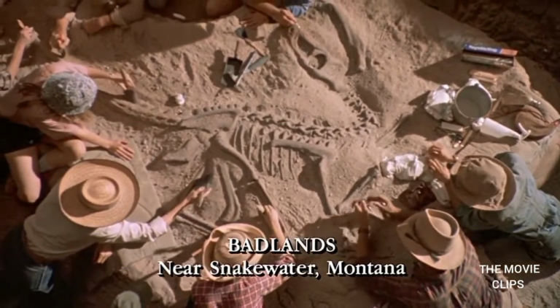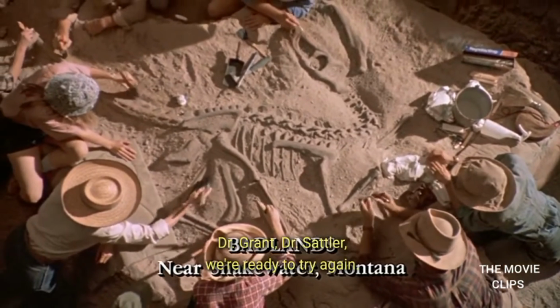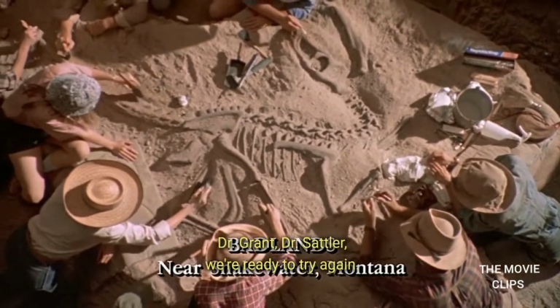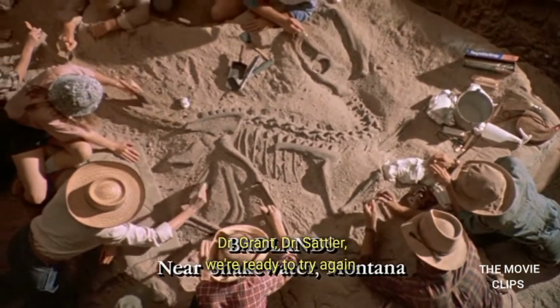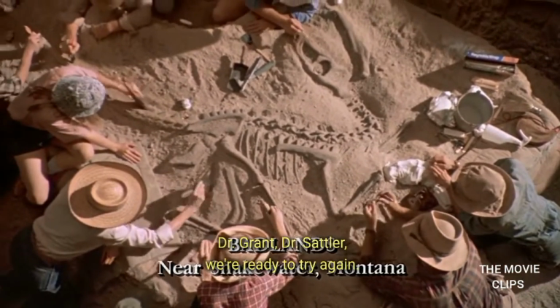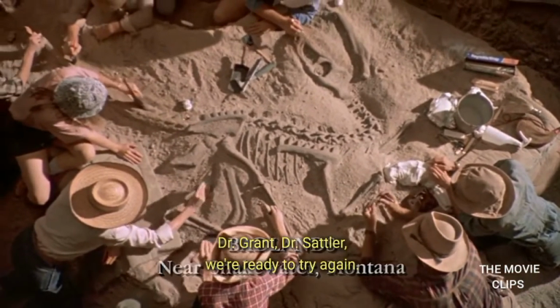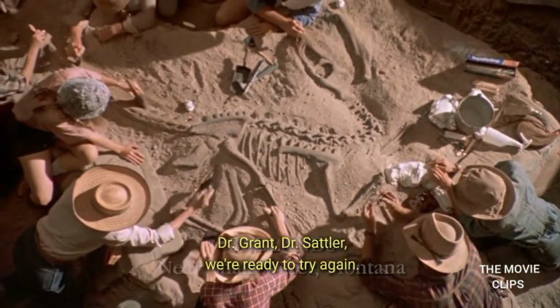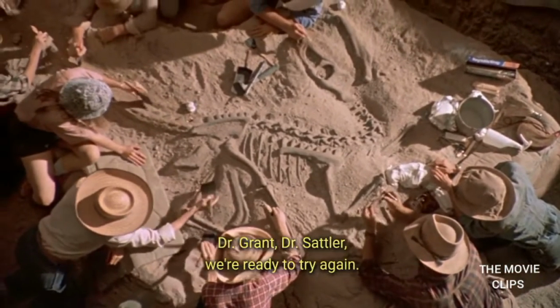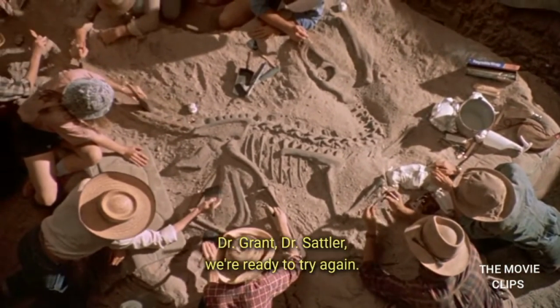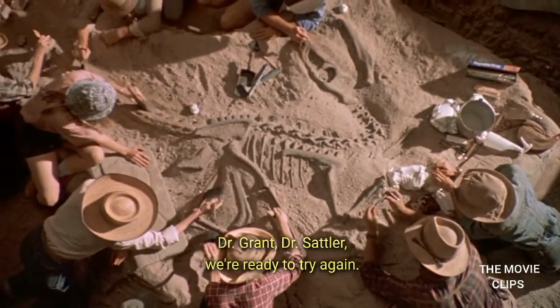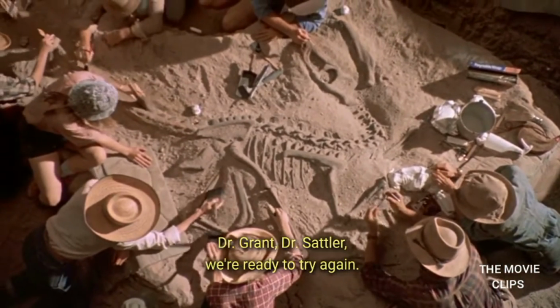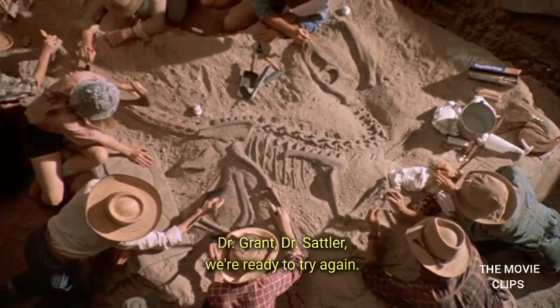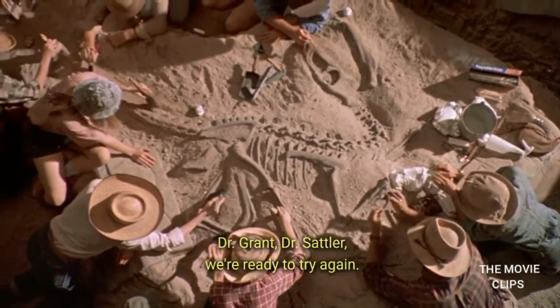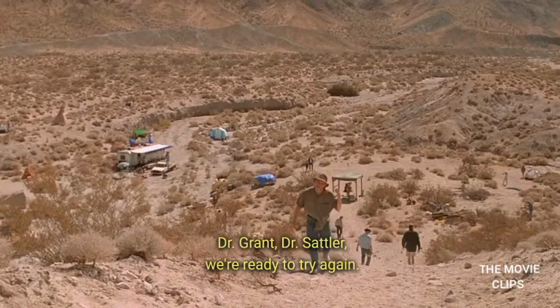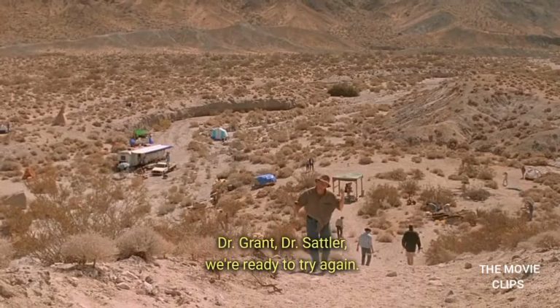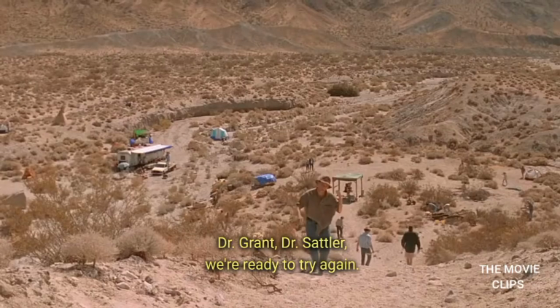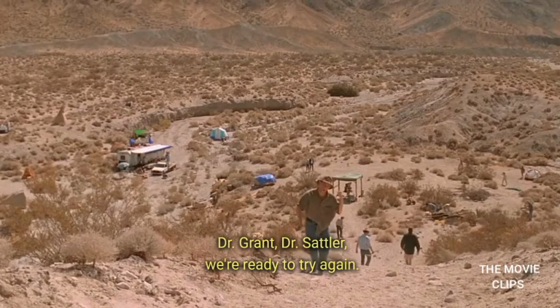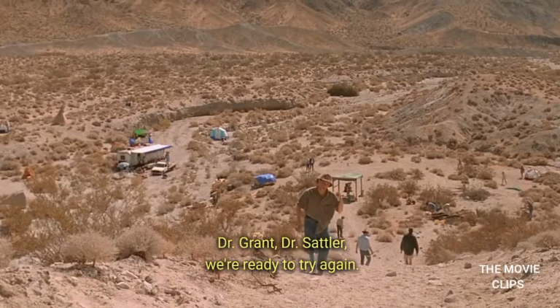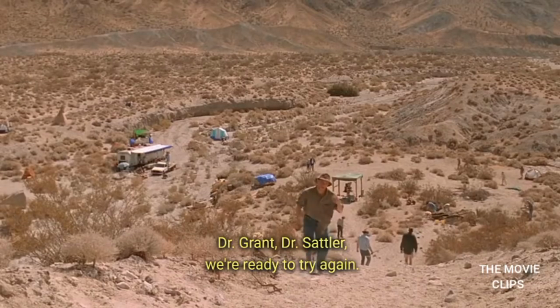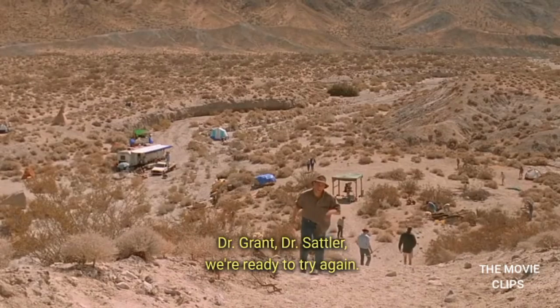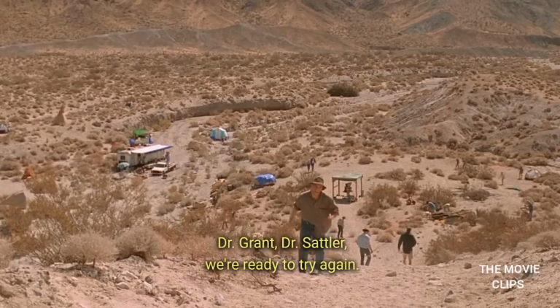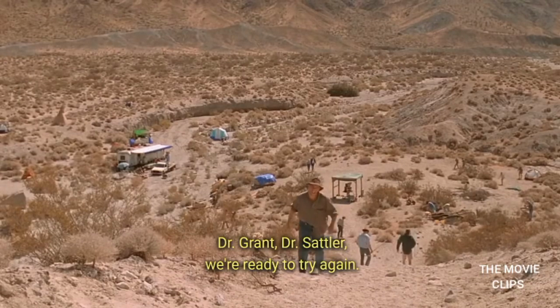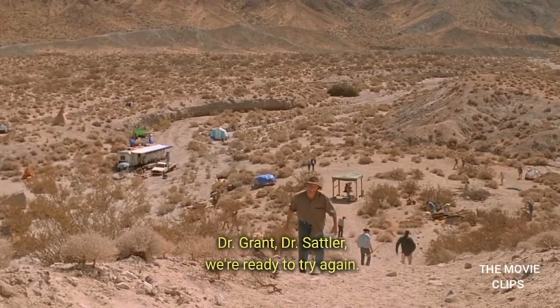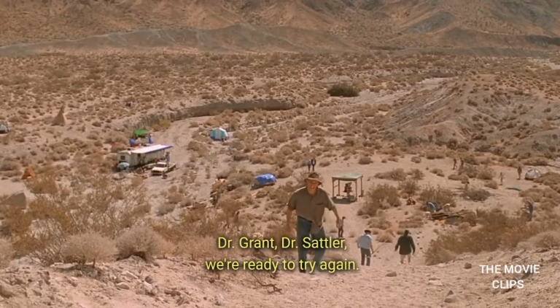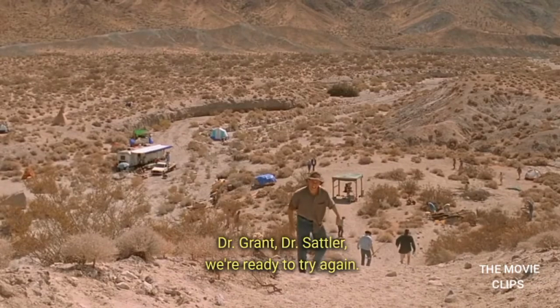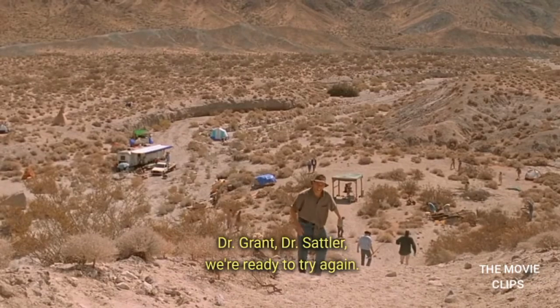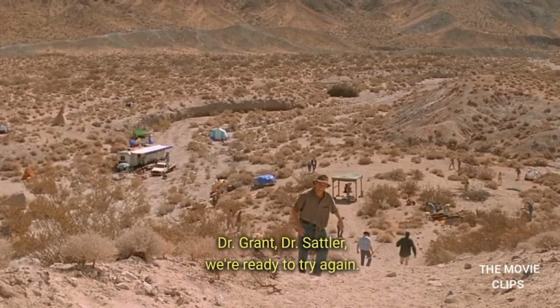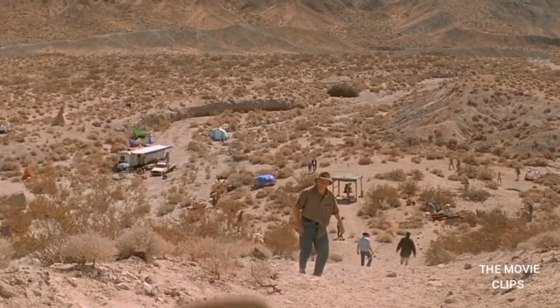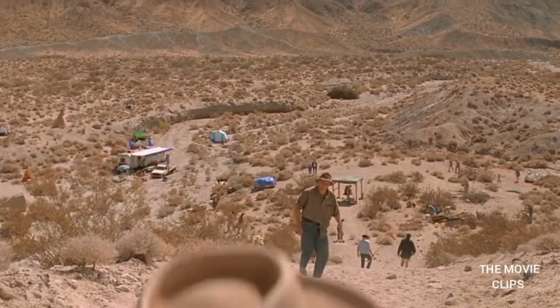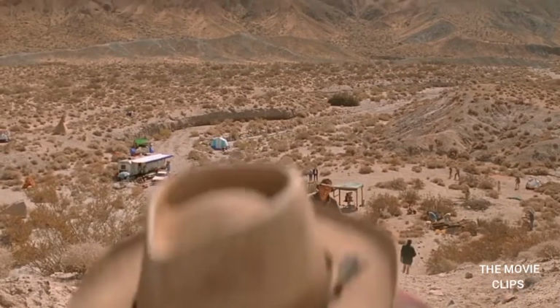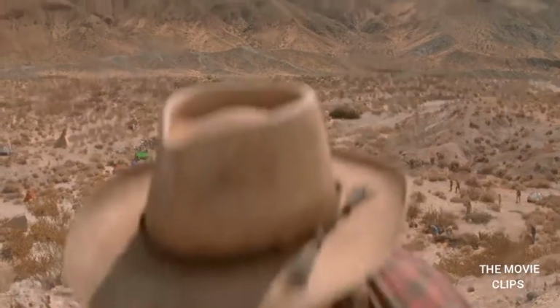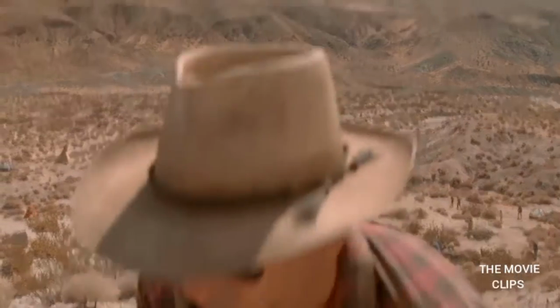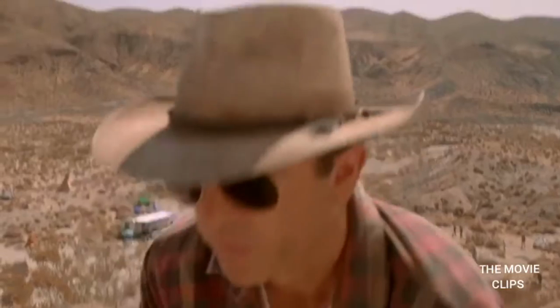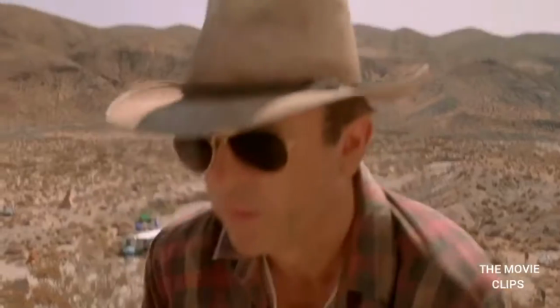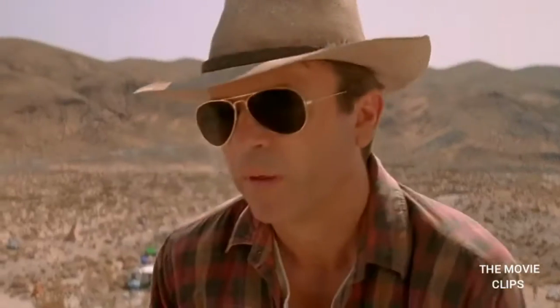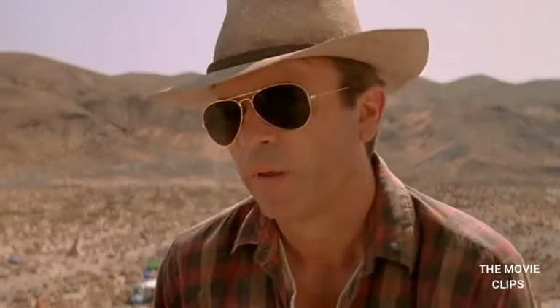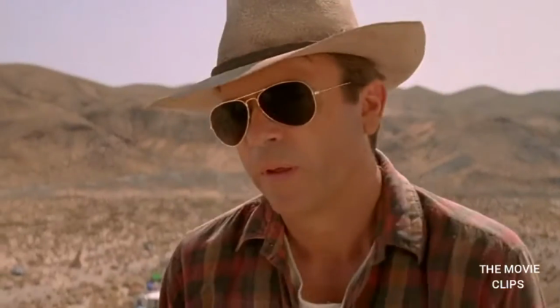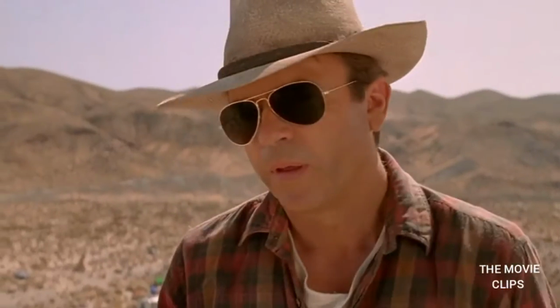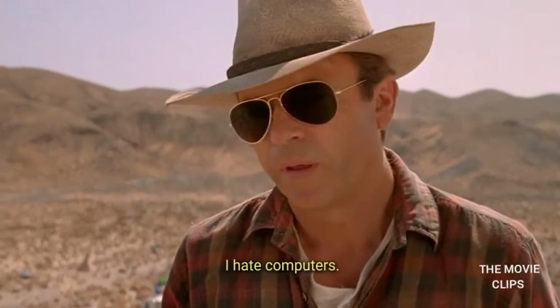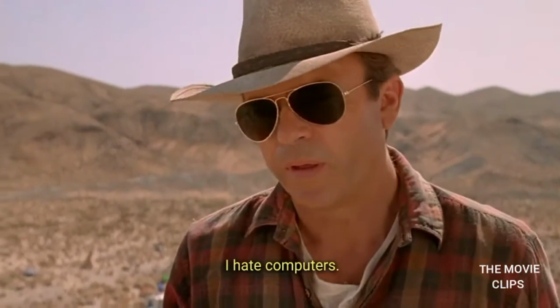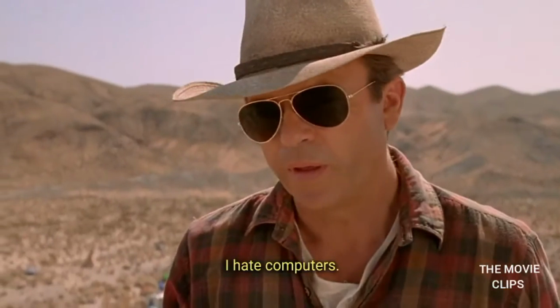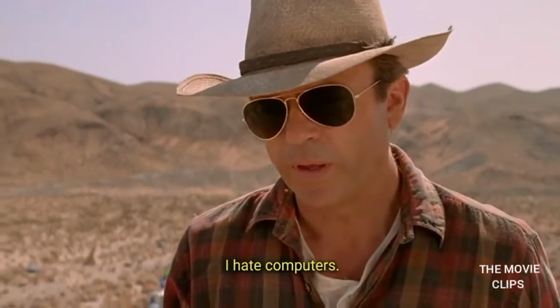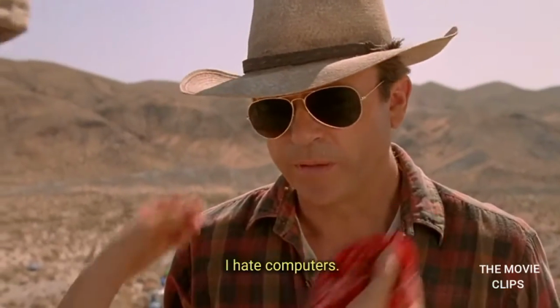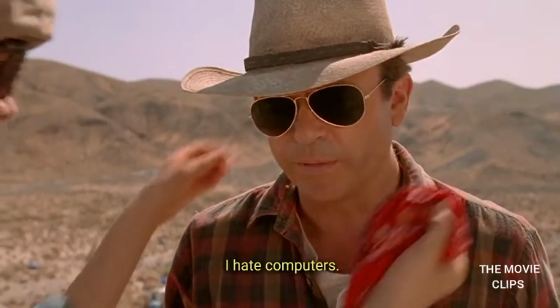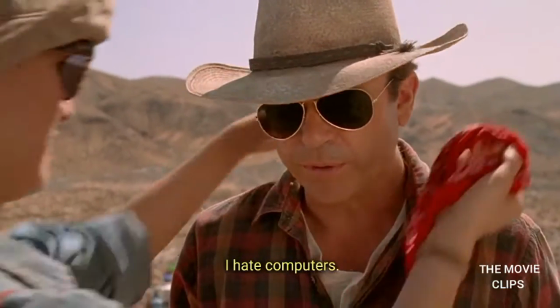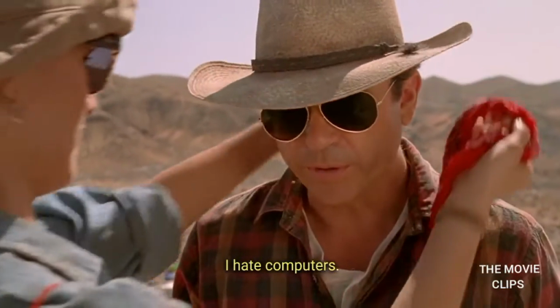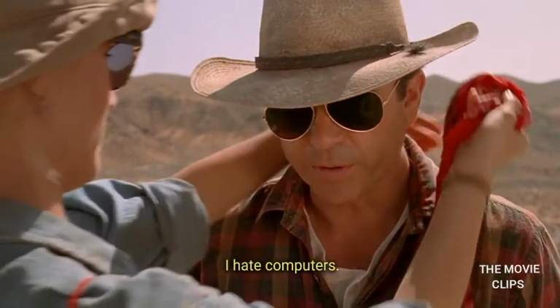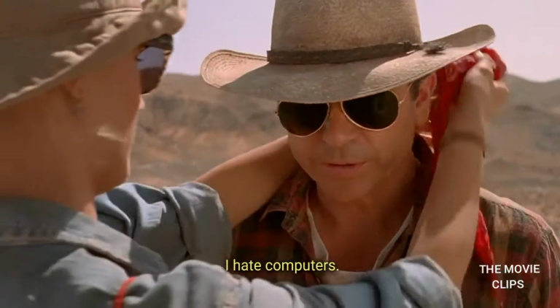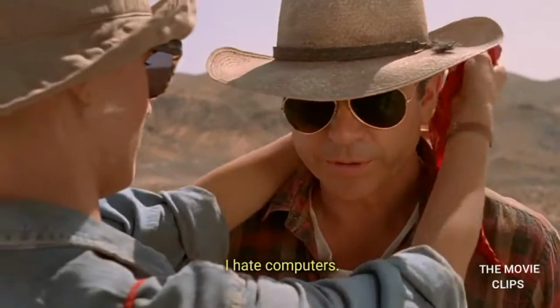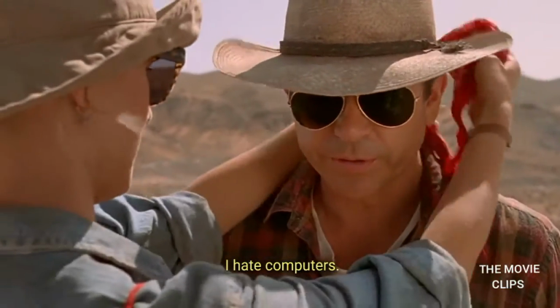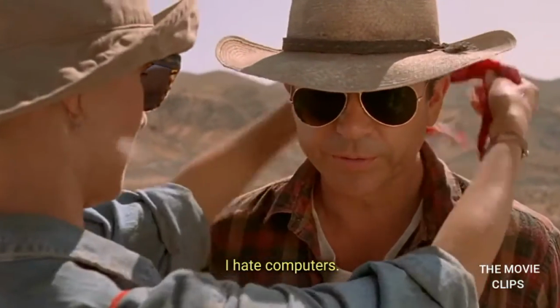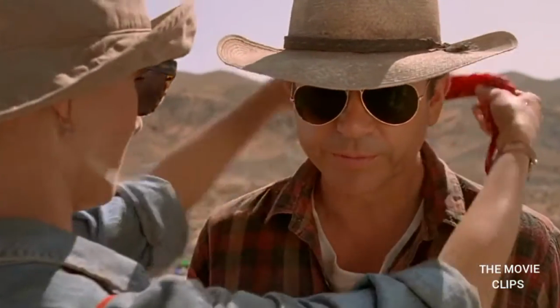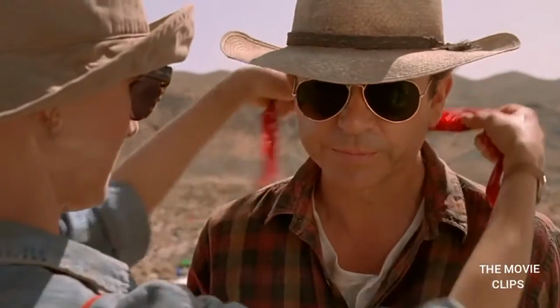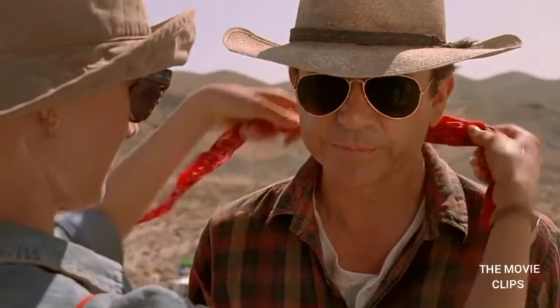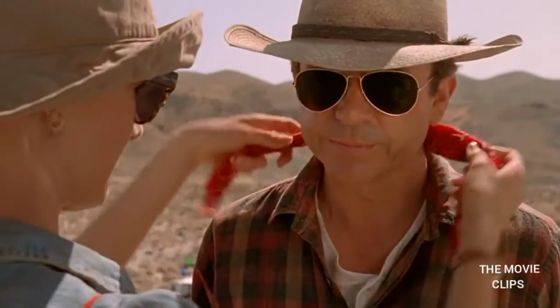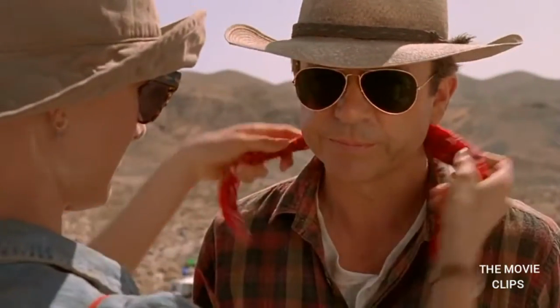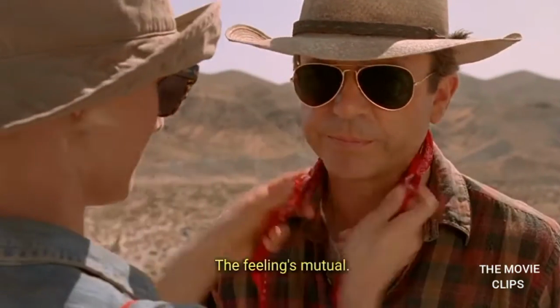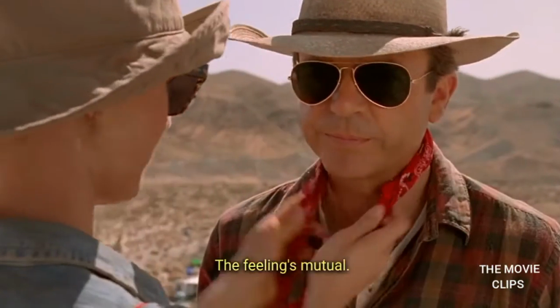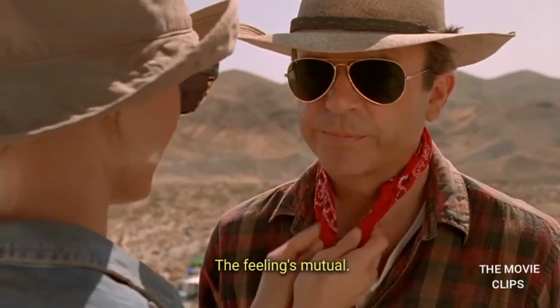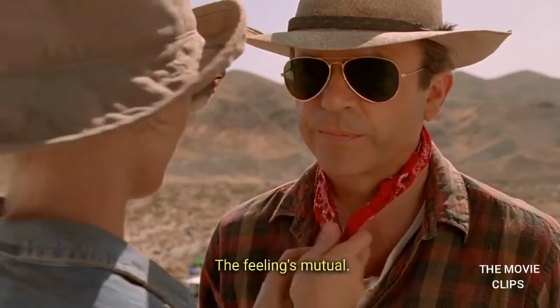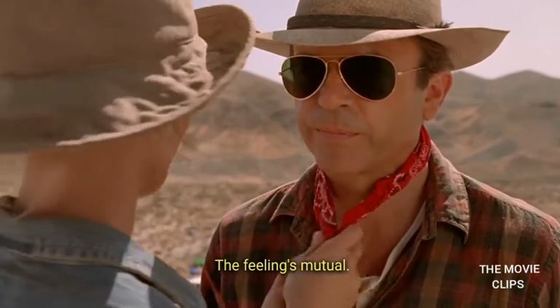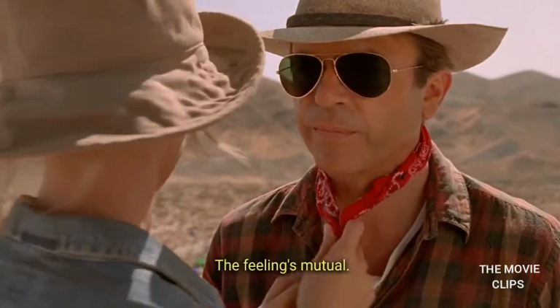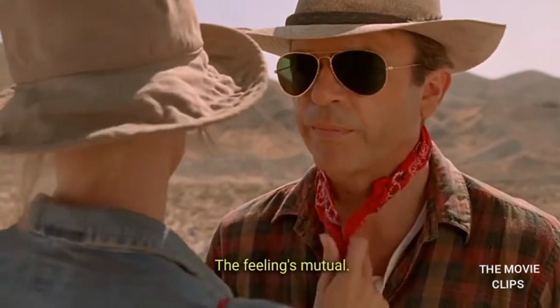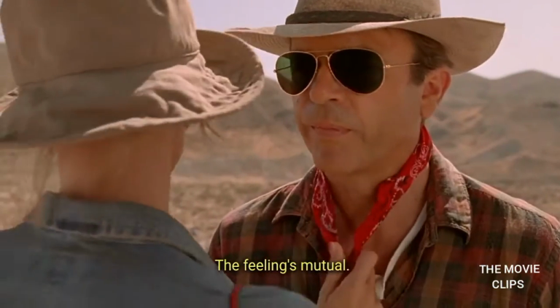Dr. Grant, Dr. Shatler, we're ready to try again. I hate computers. My feelings mutual.